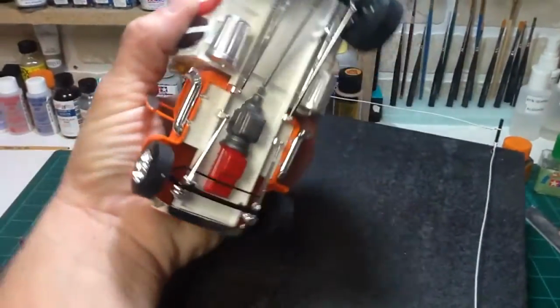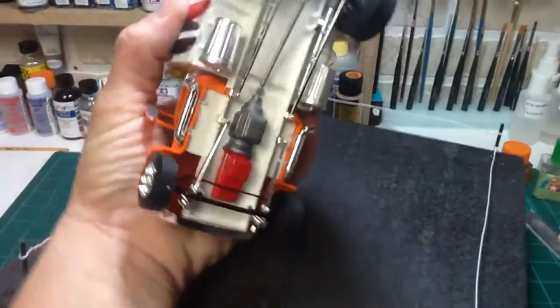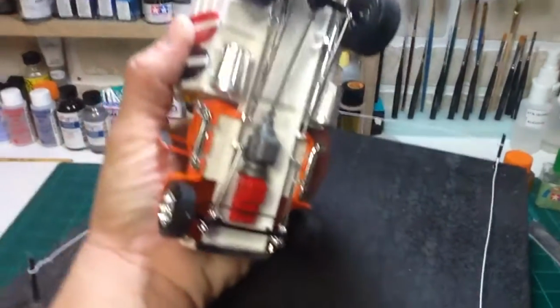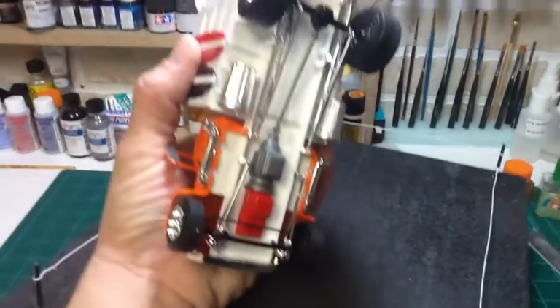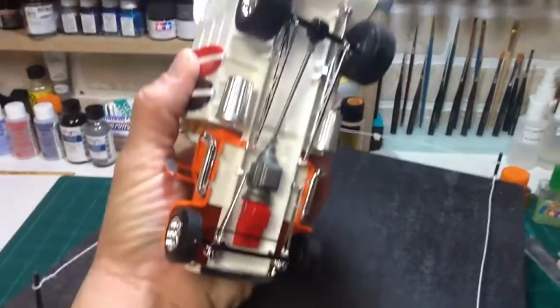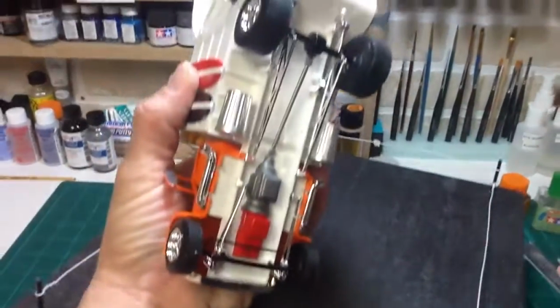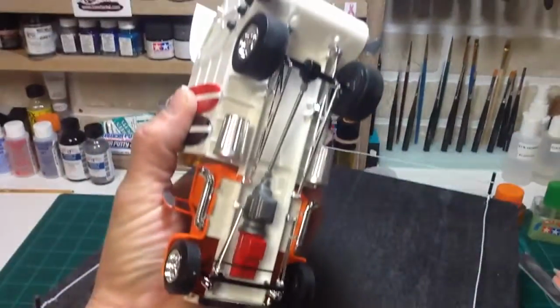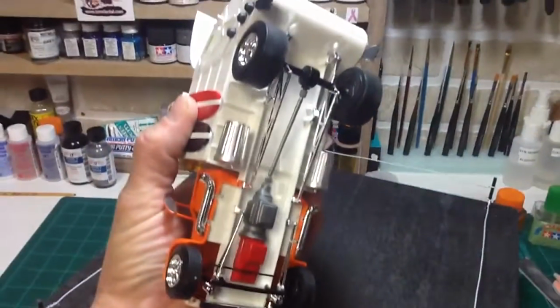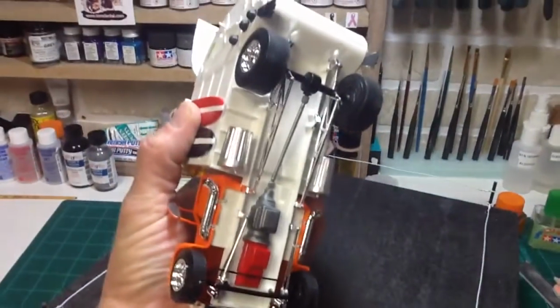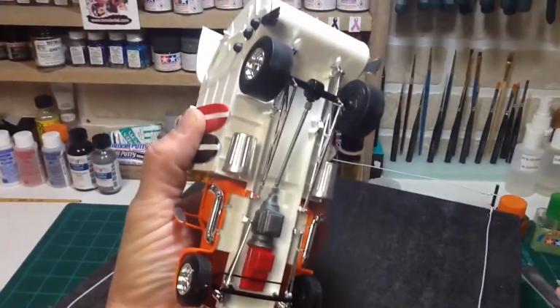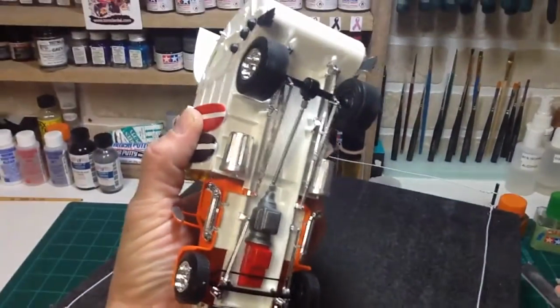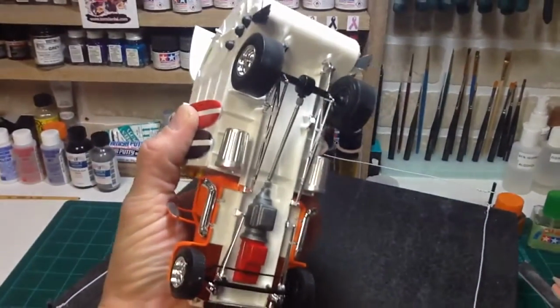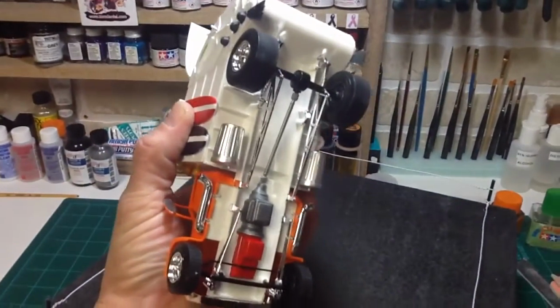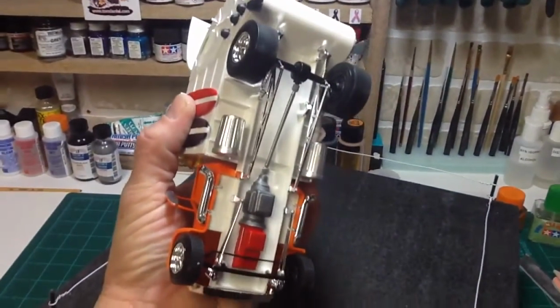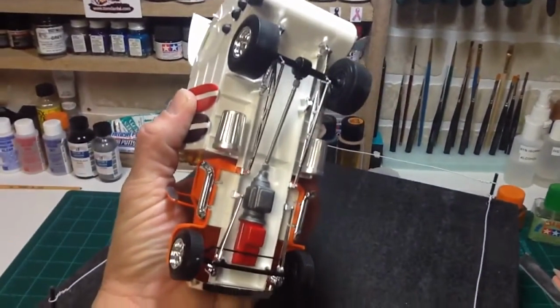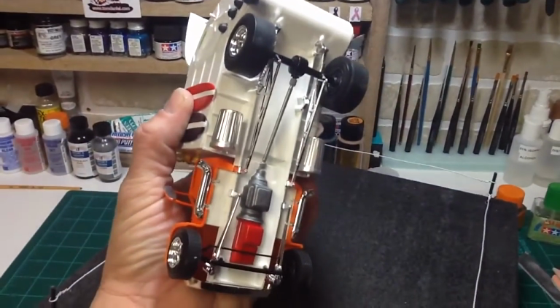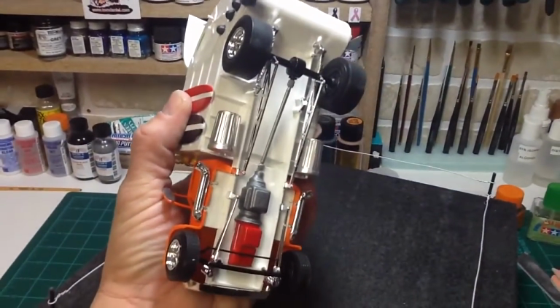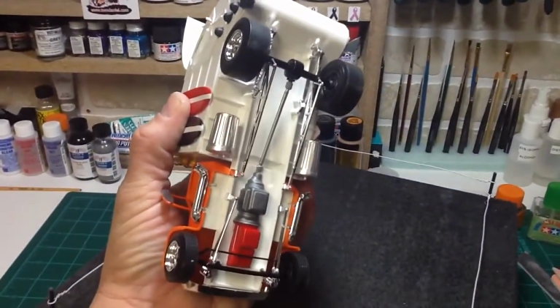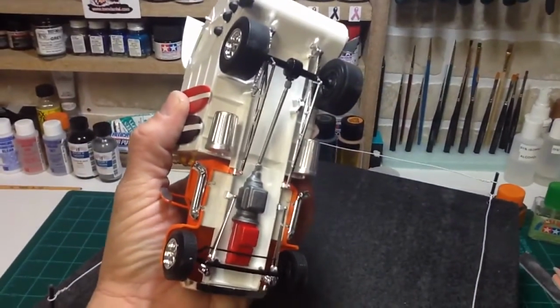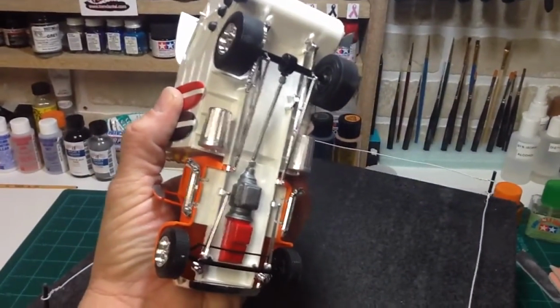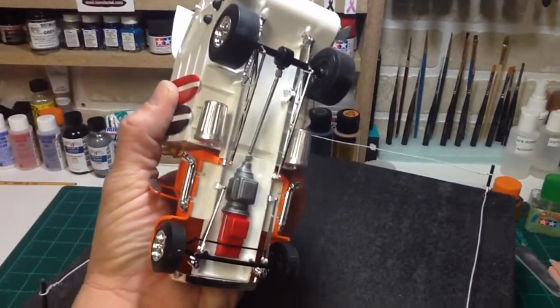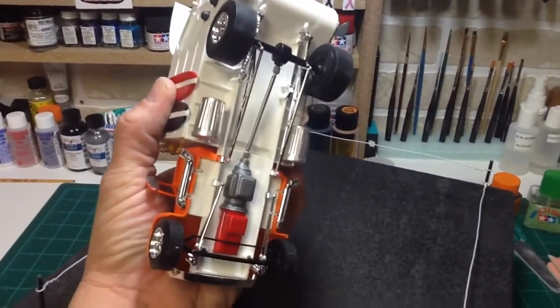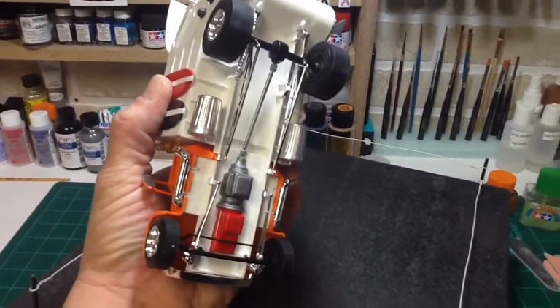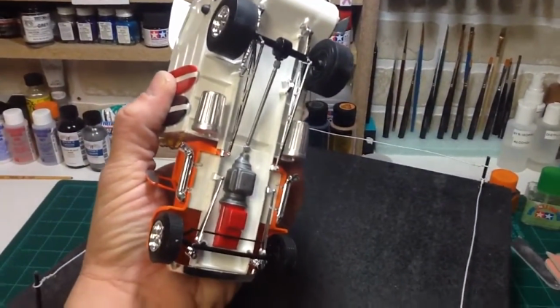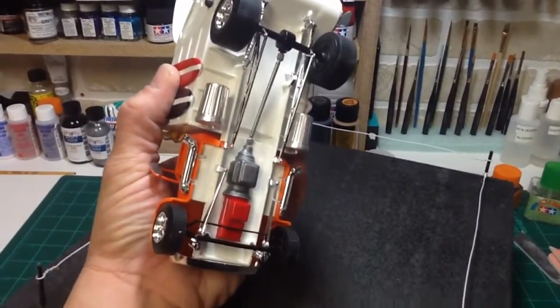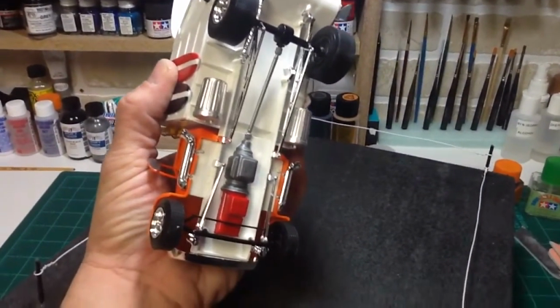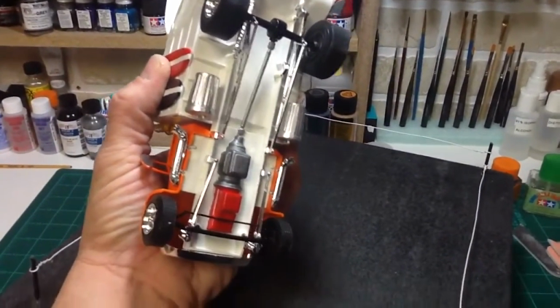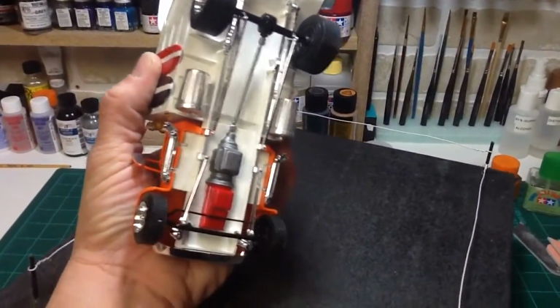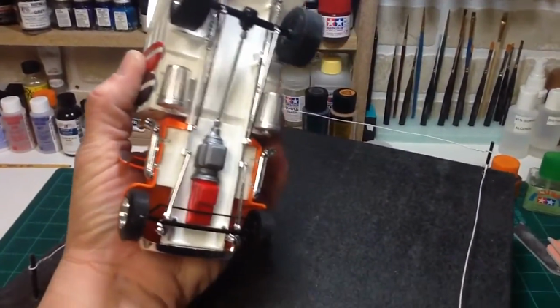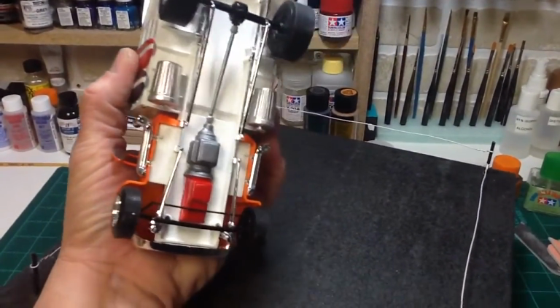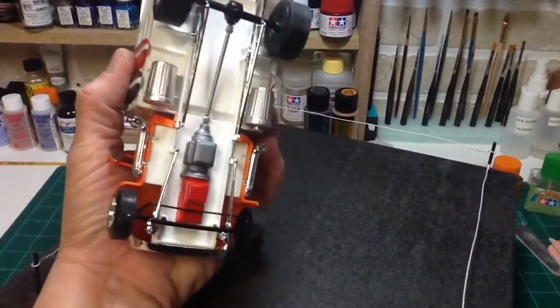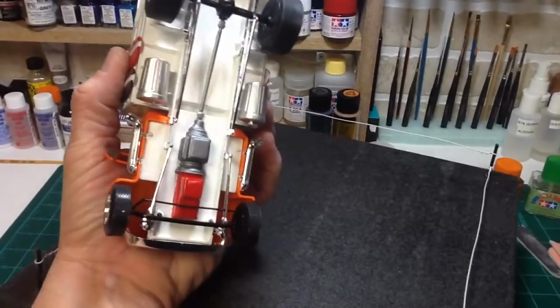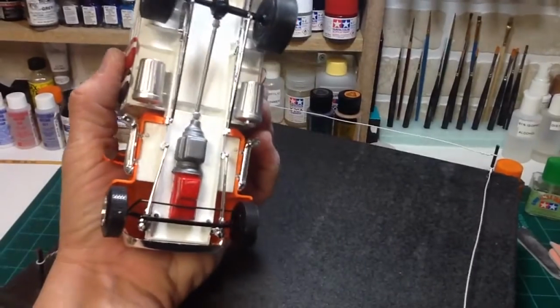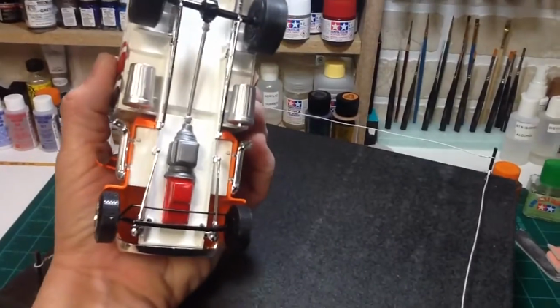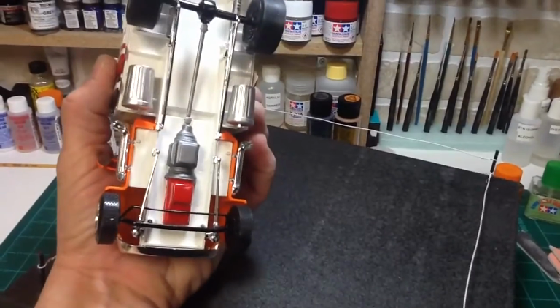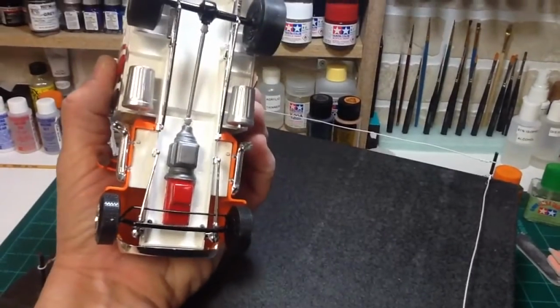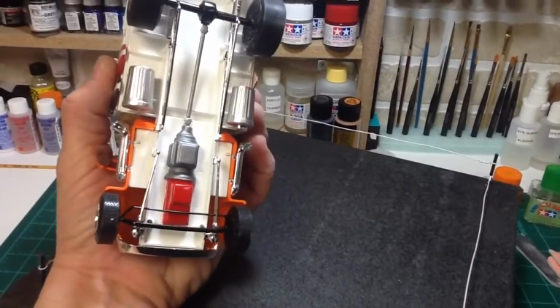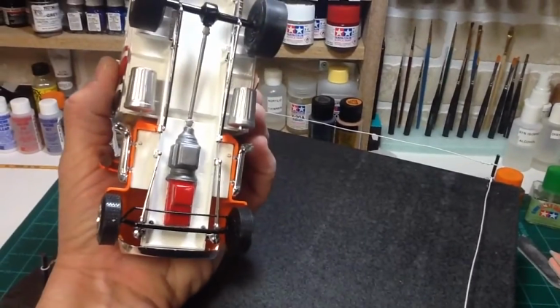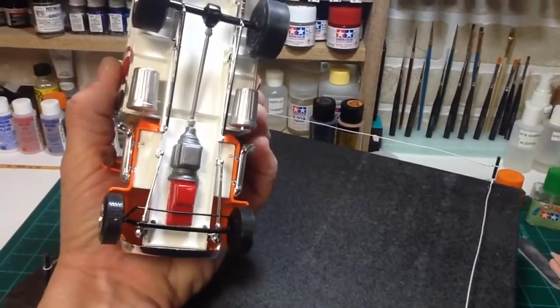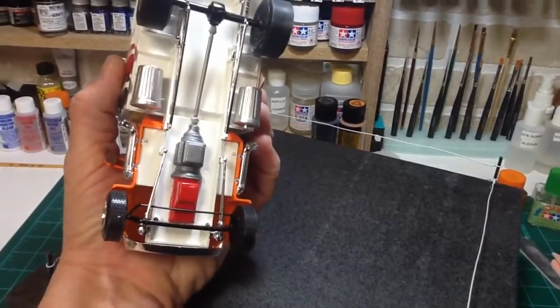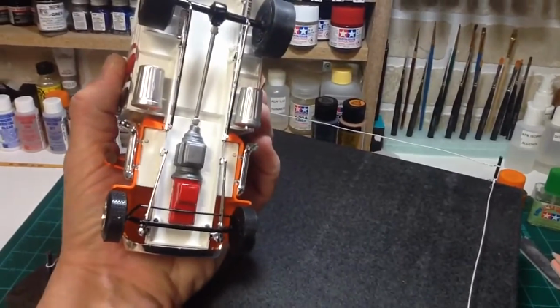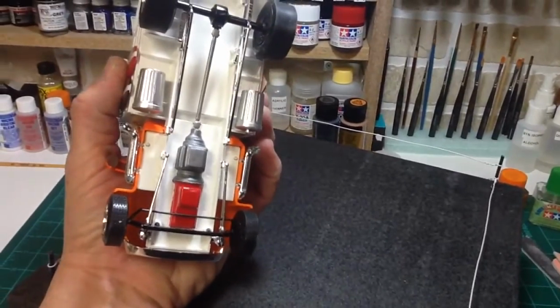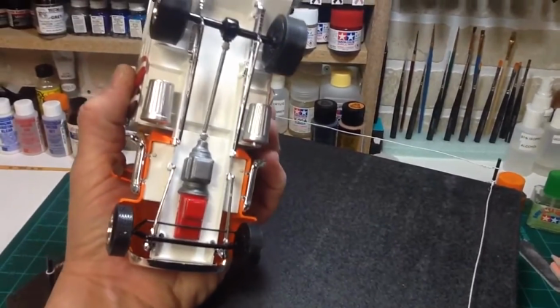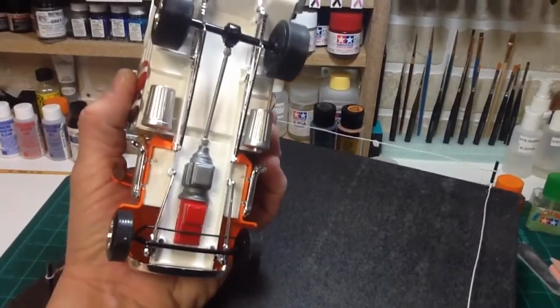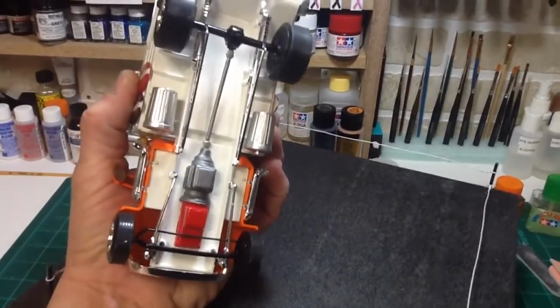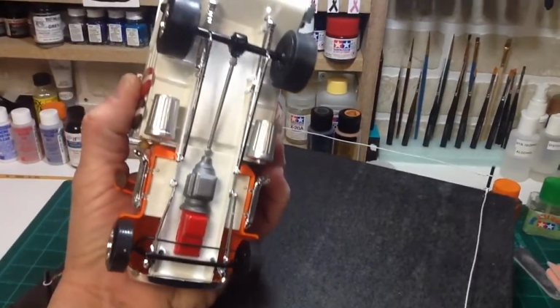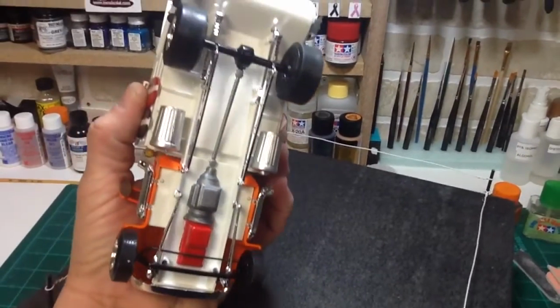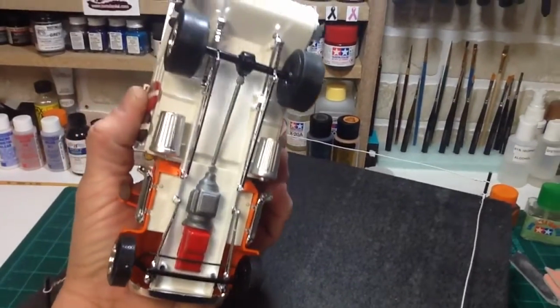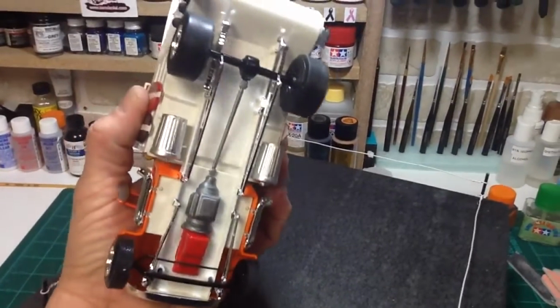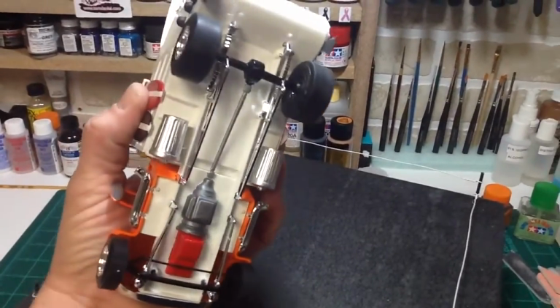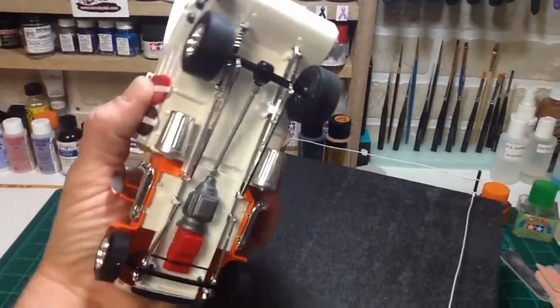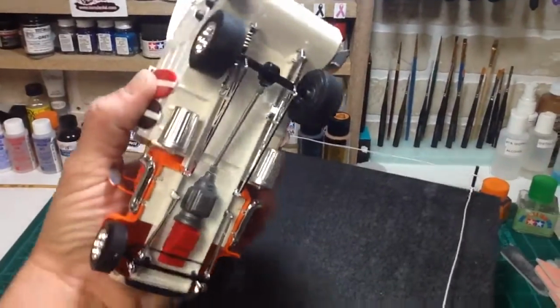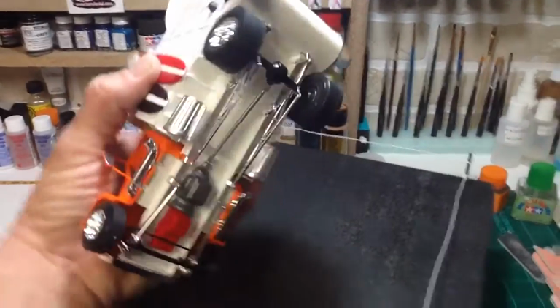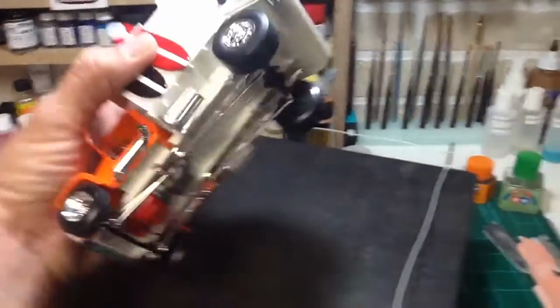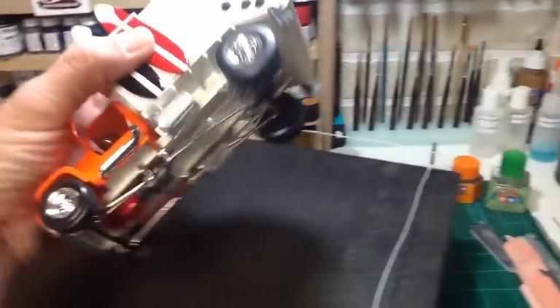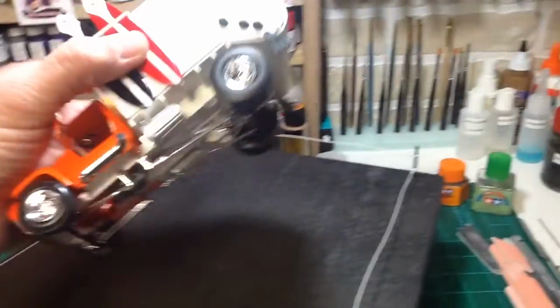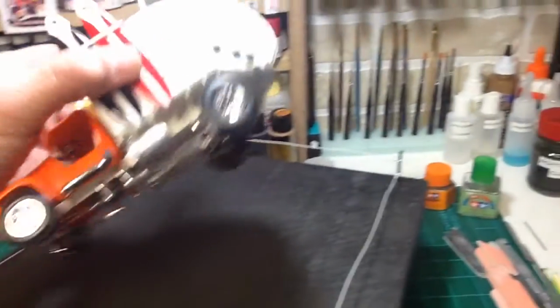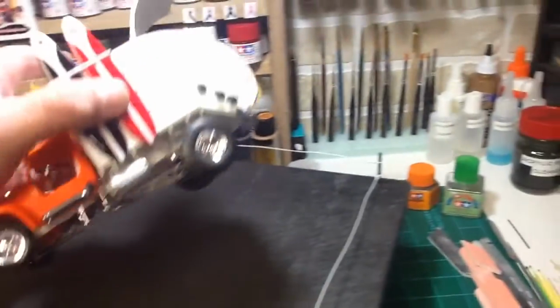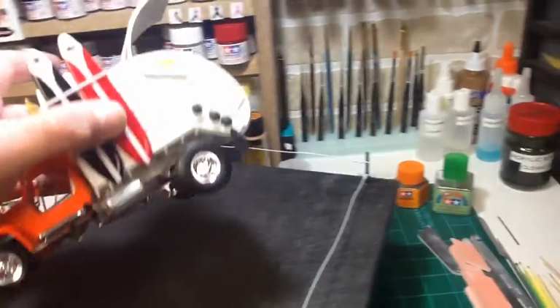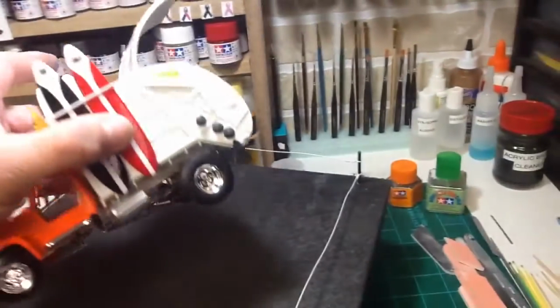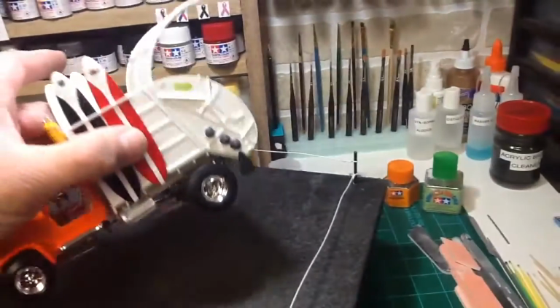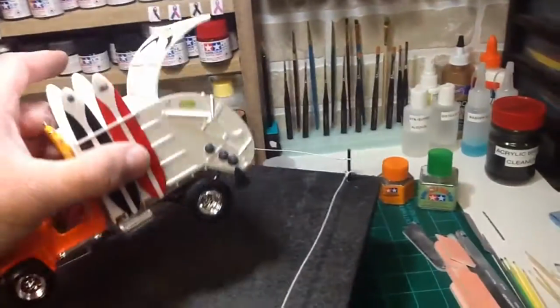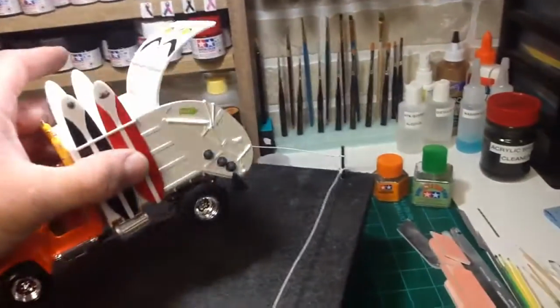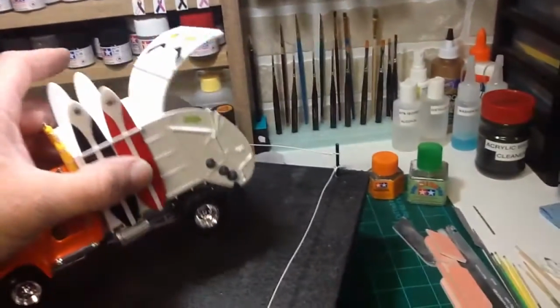Here's a shot of the underside. Painted the underside white as well.